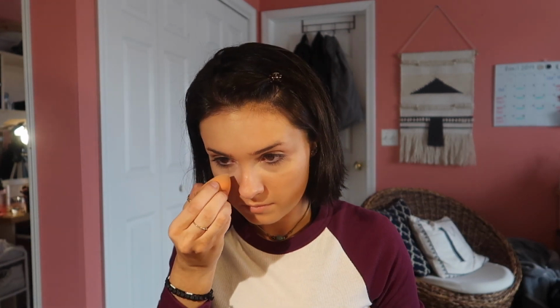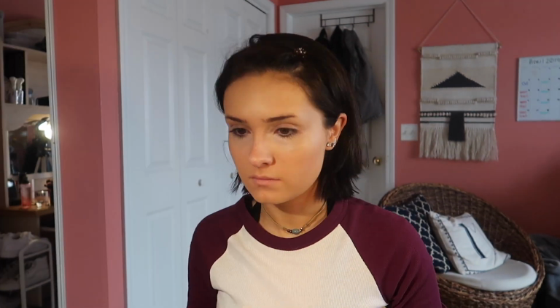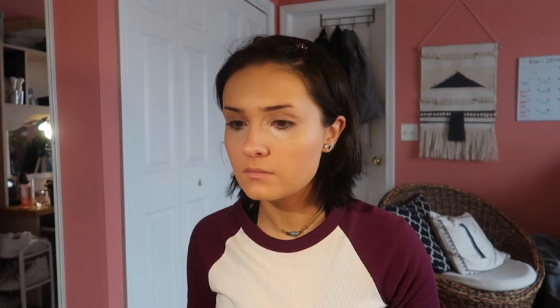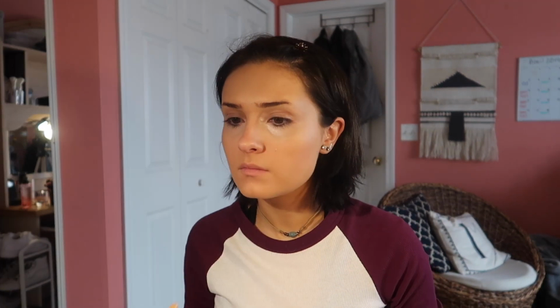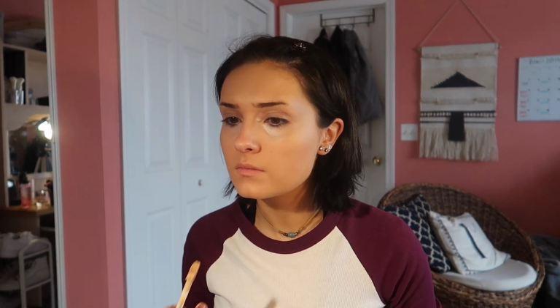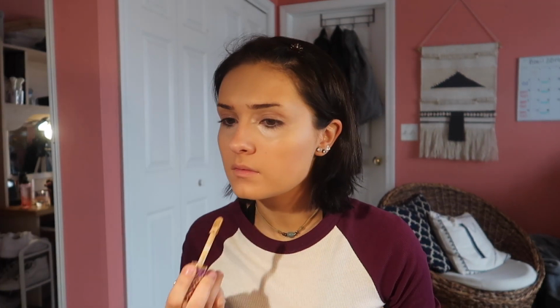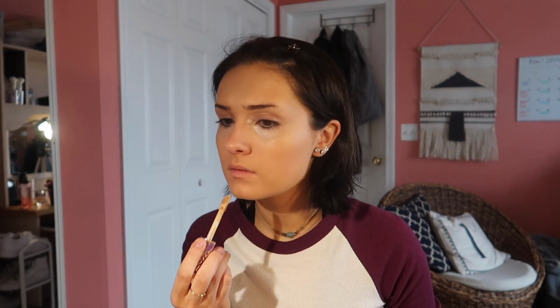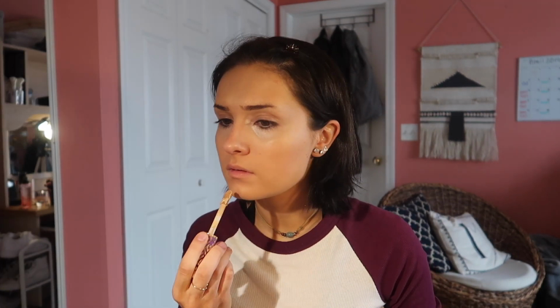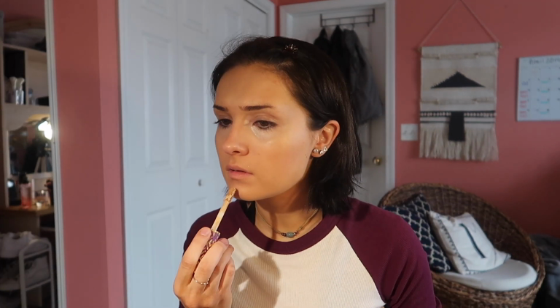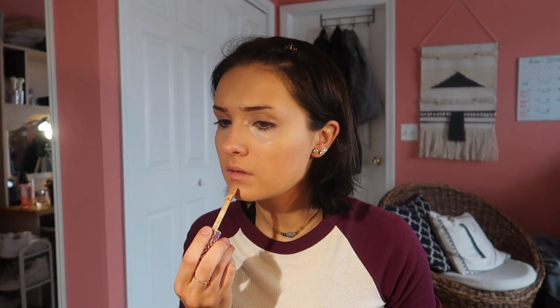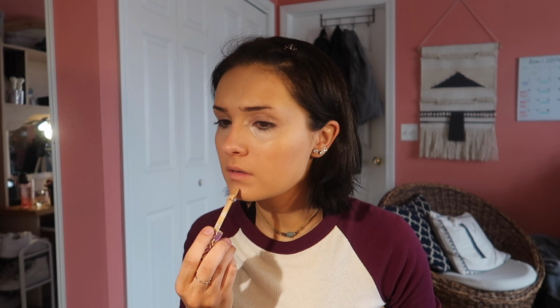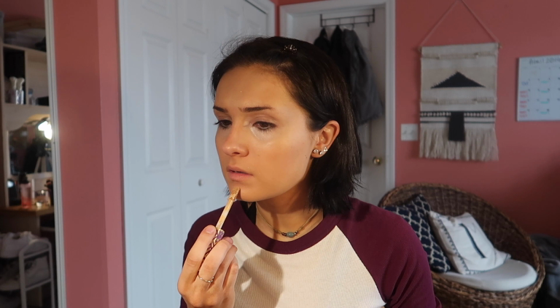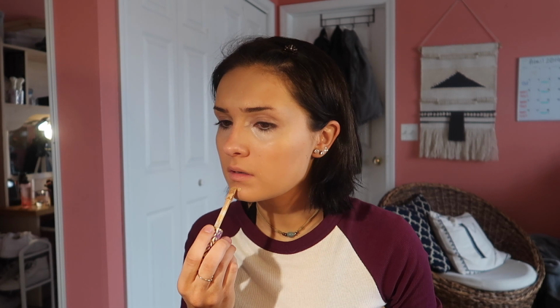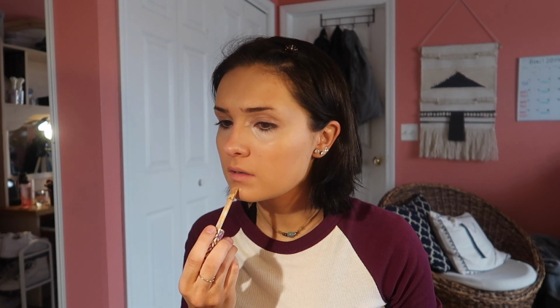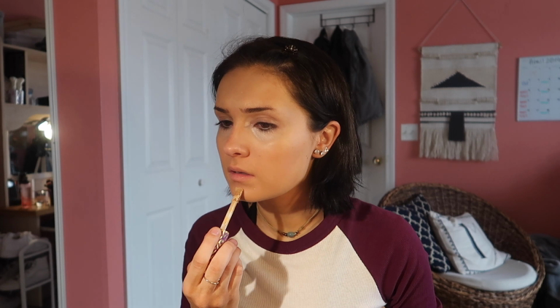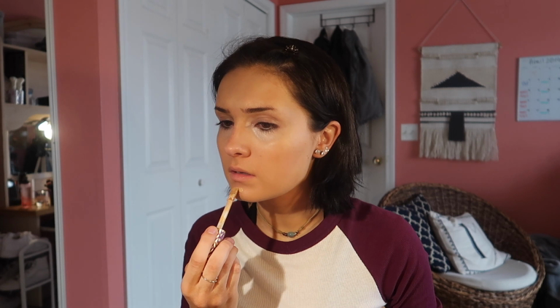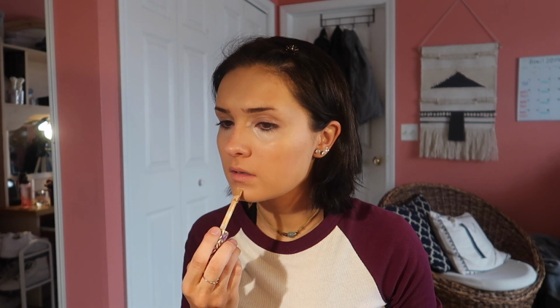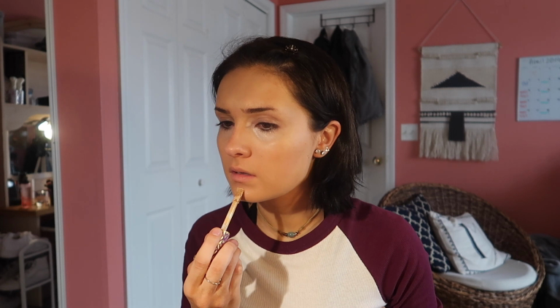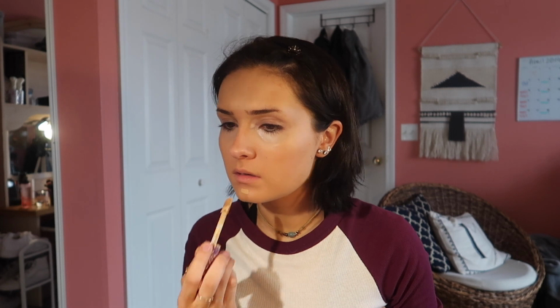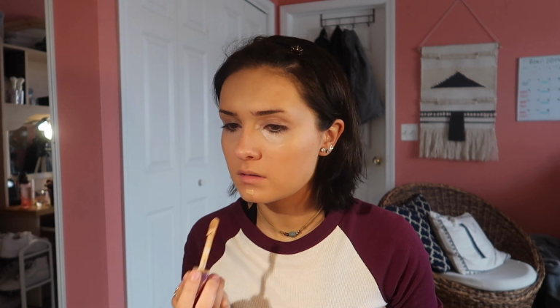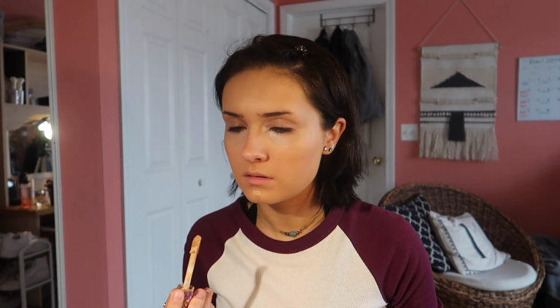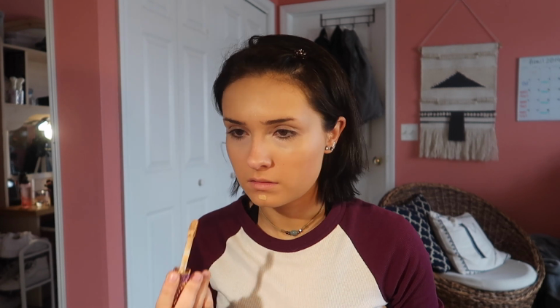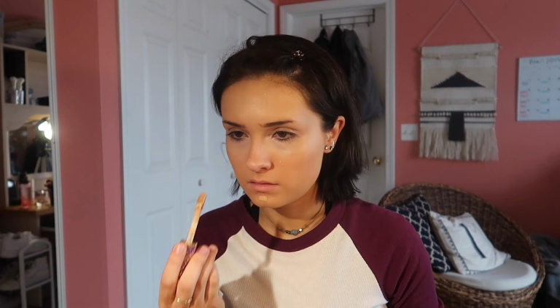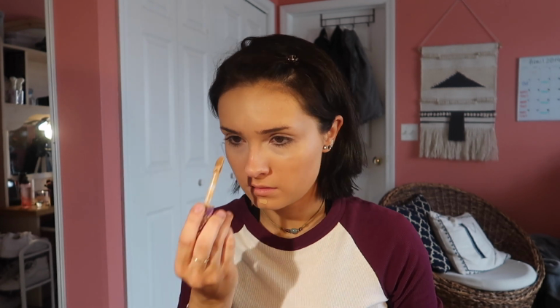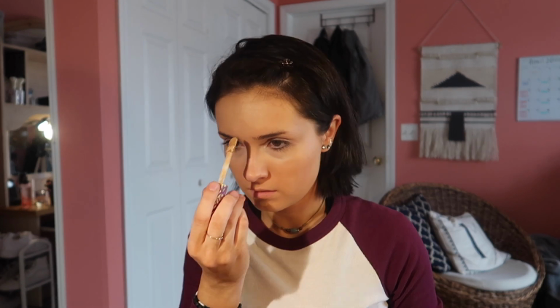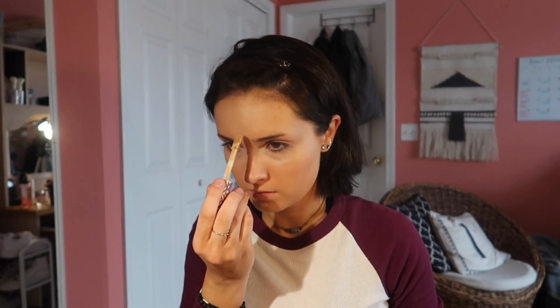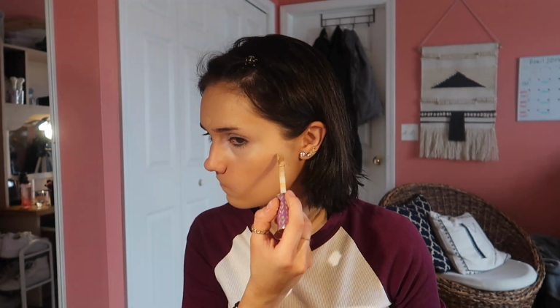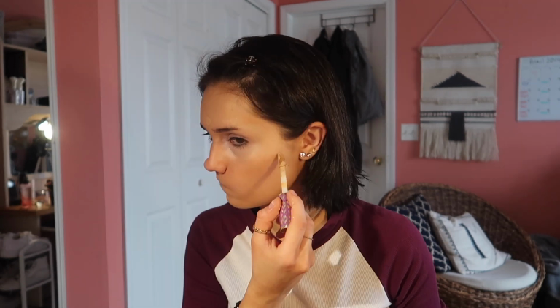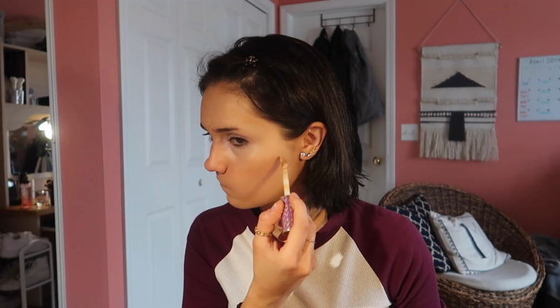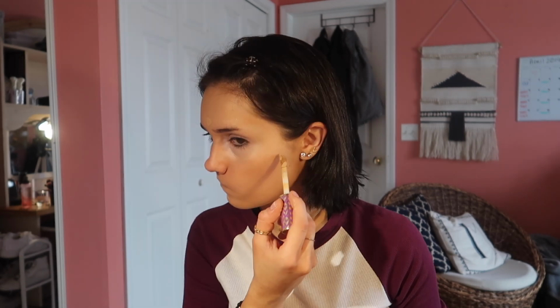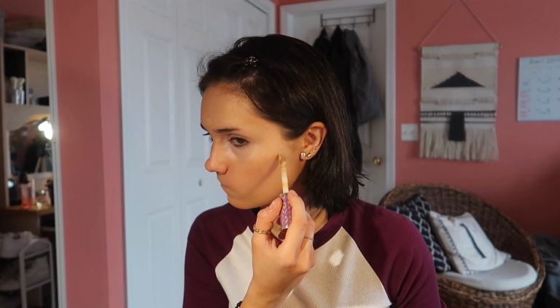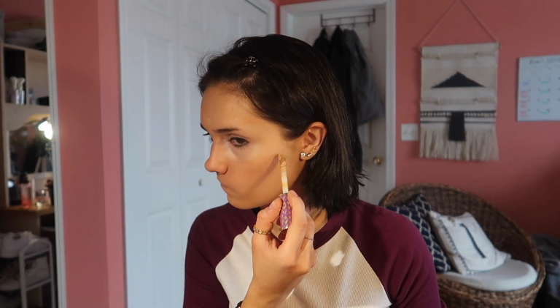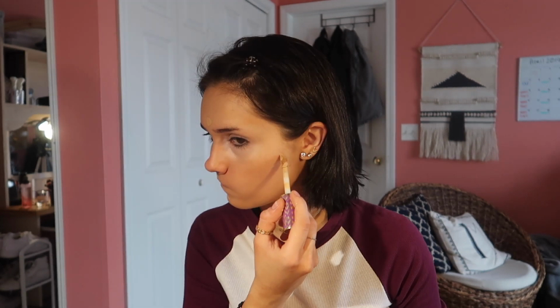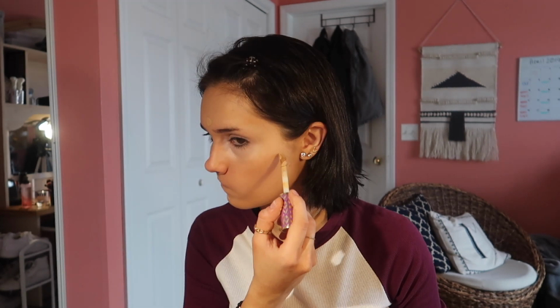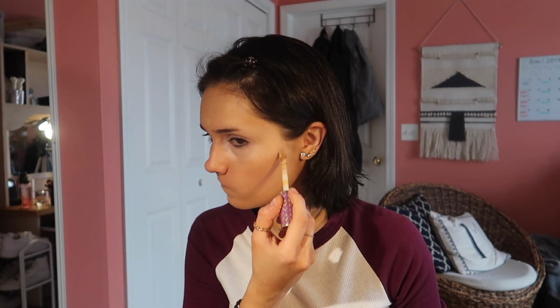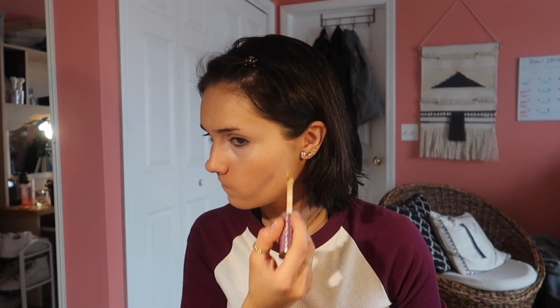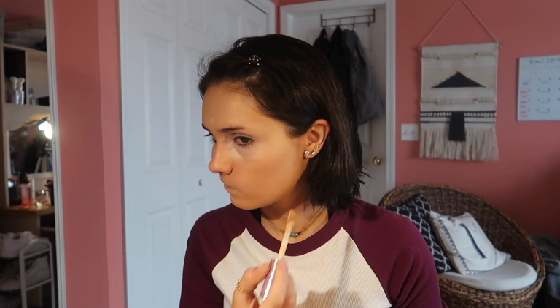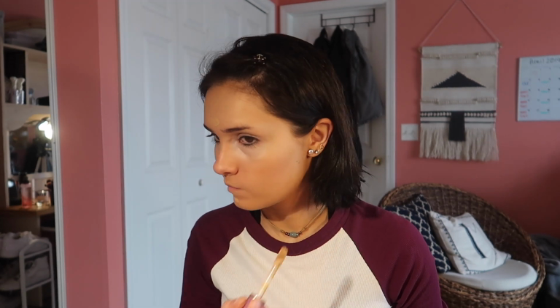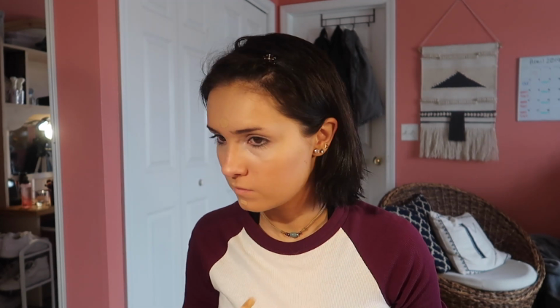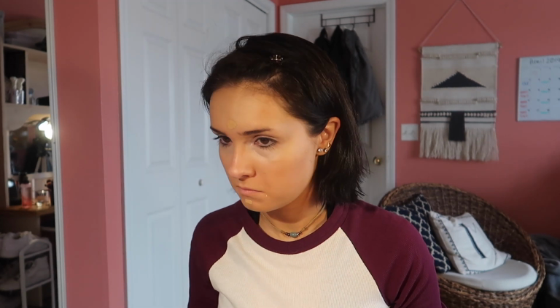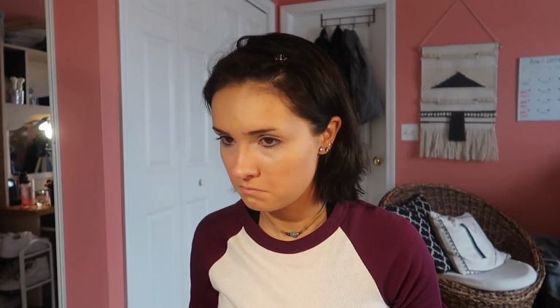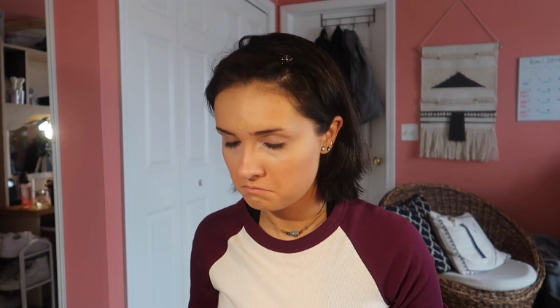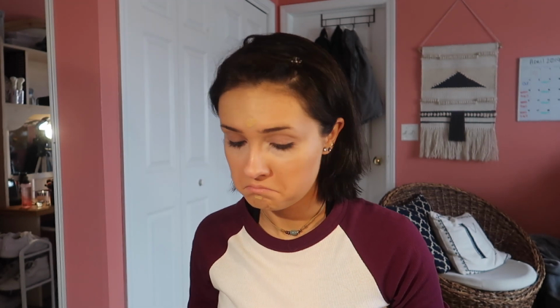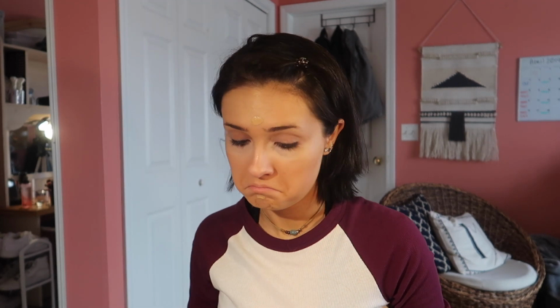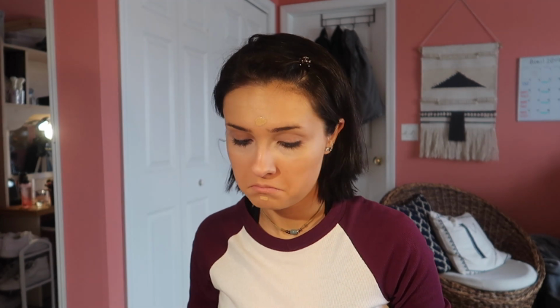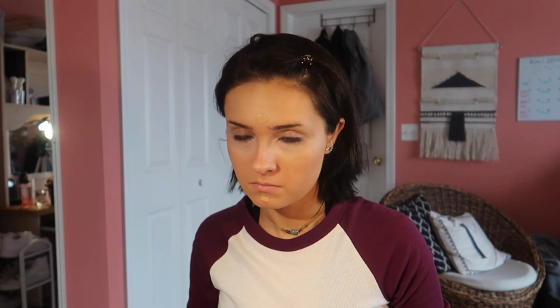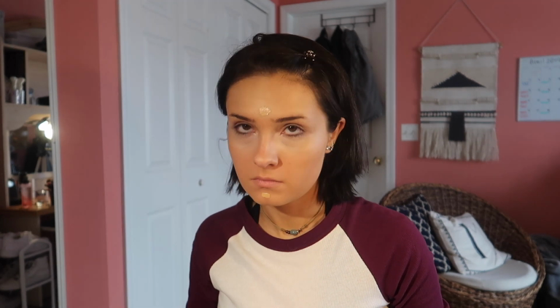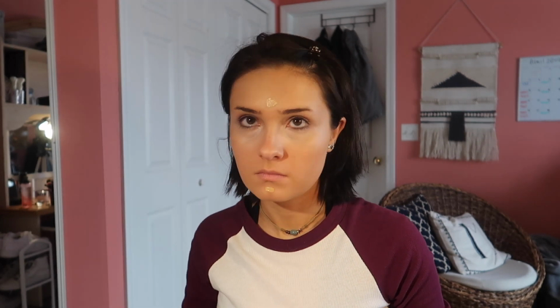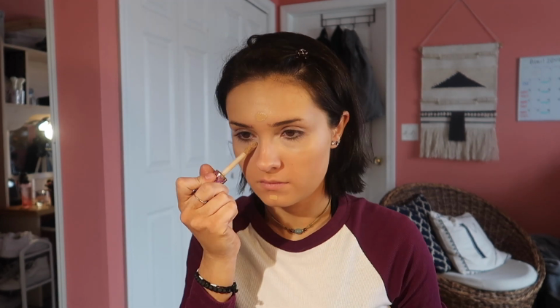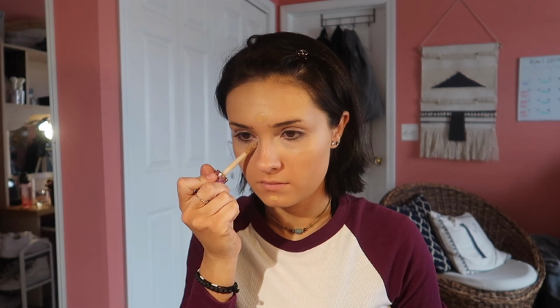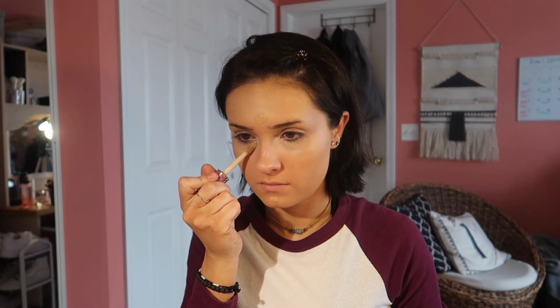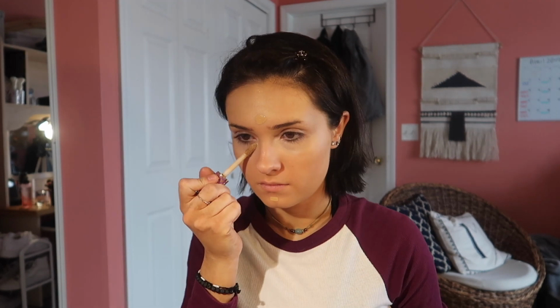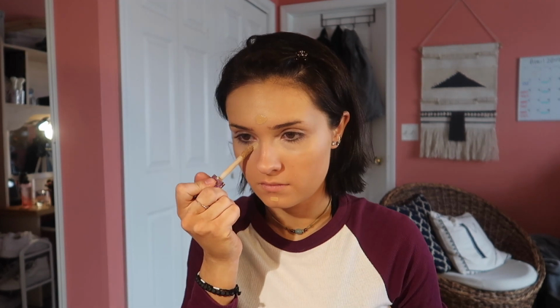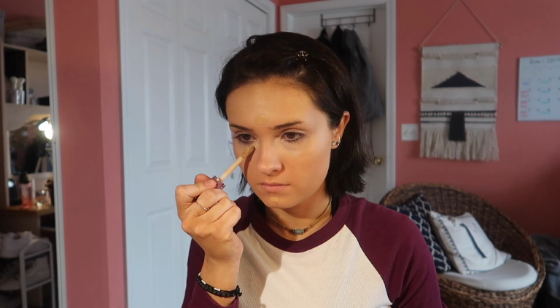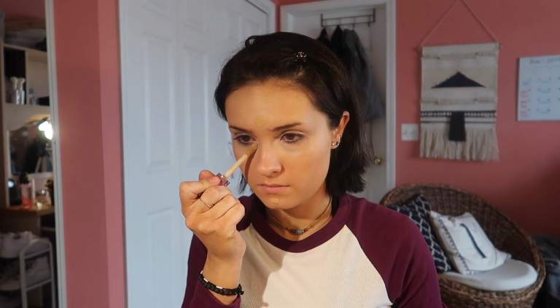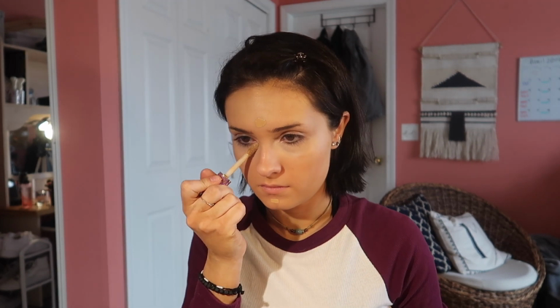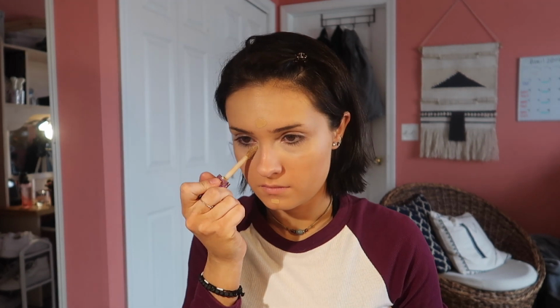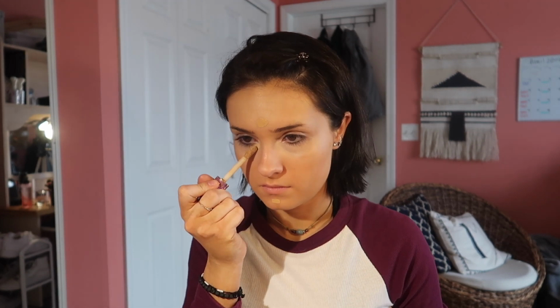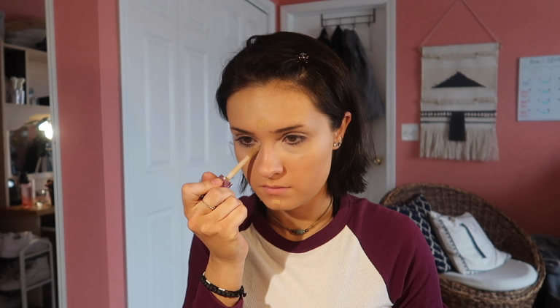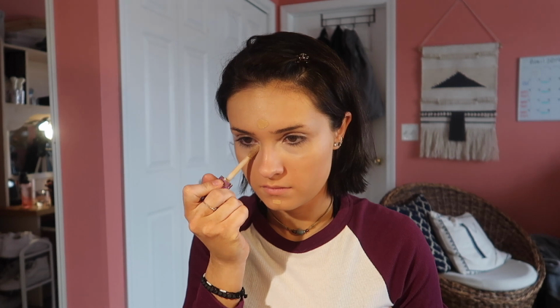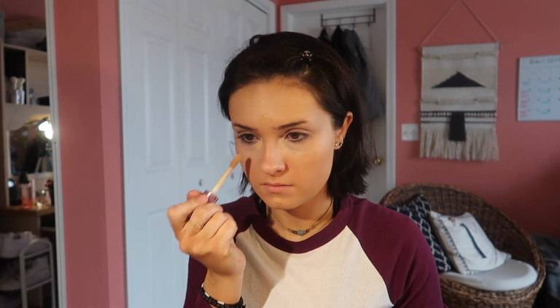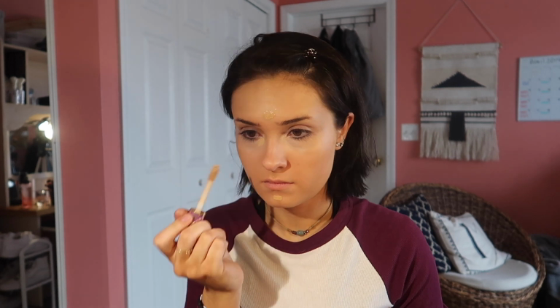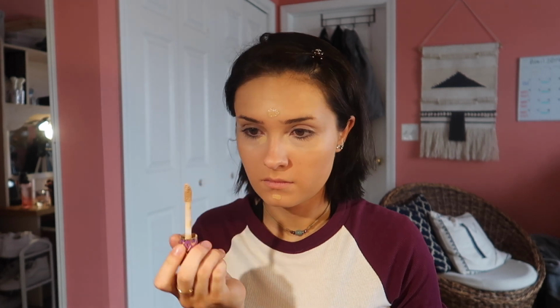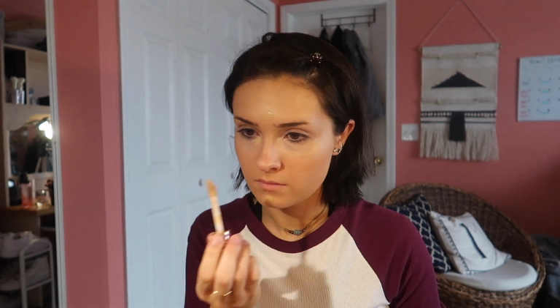Then once I'm done with that, I go in with the Tarte Shape Tape. I have two — one for my skin tone and one for my under eye circles.